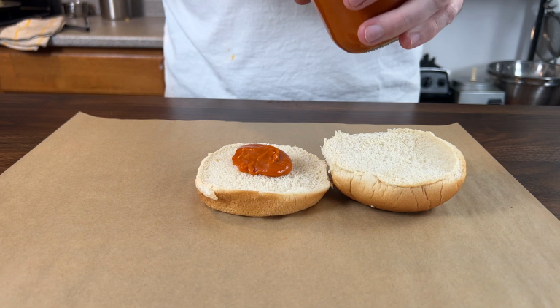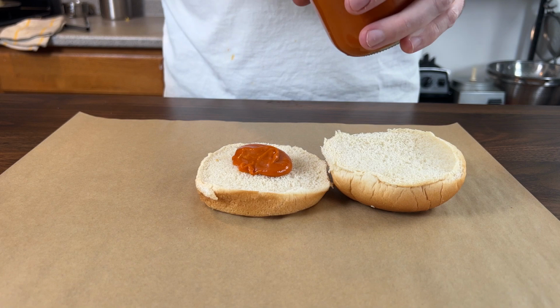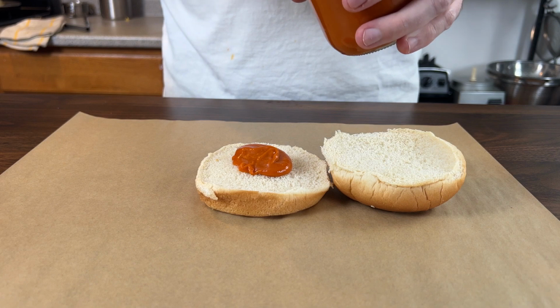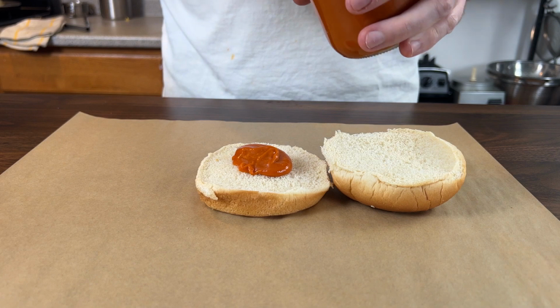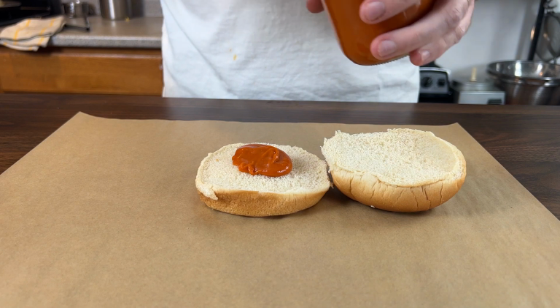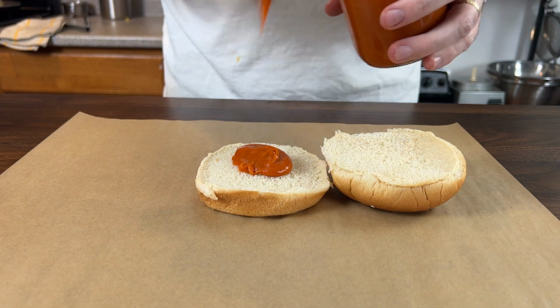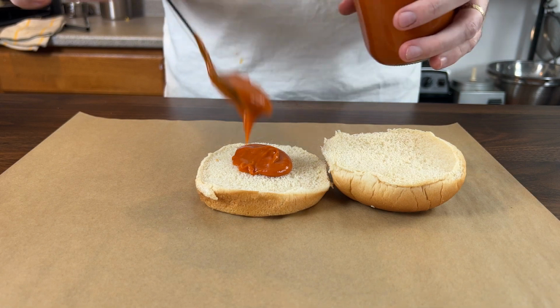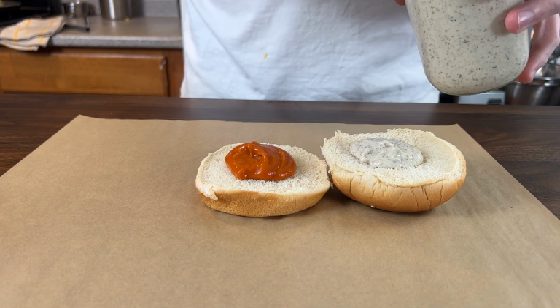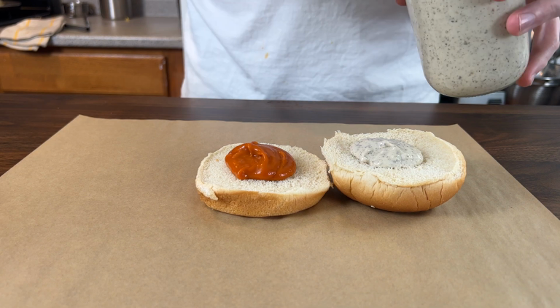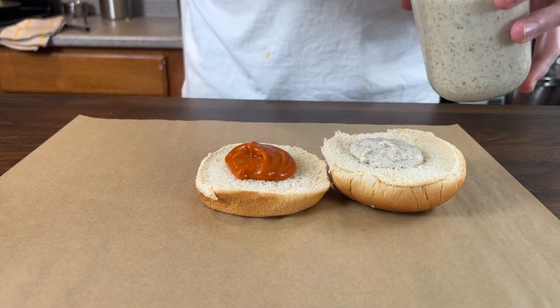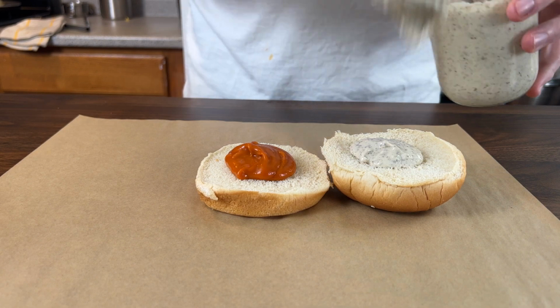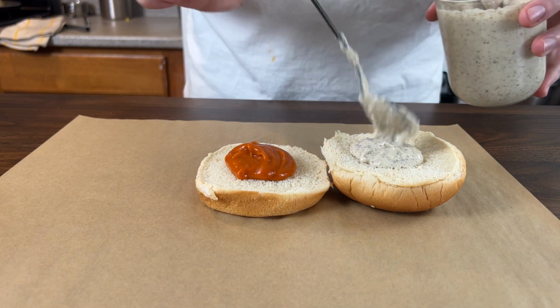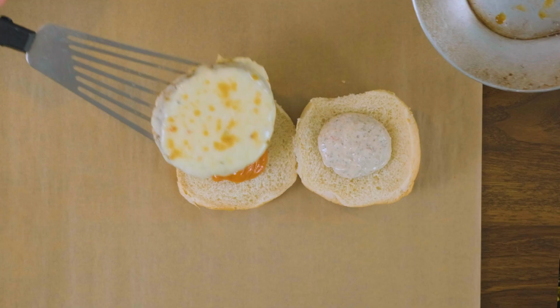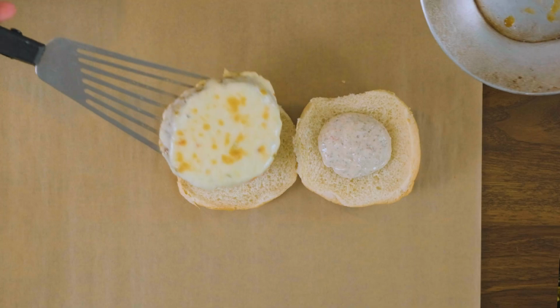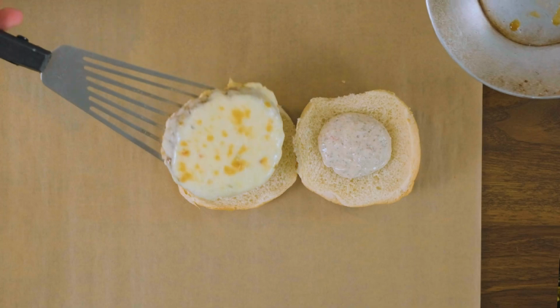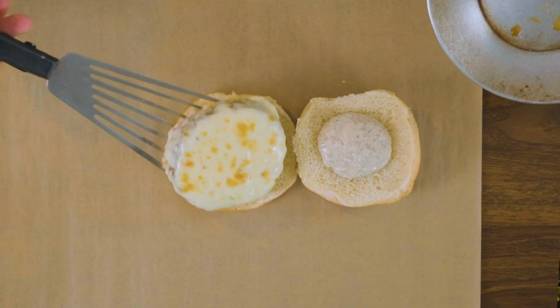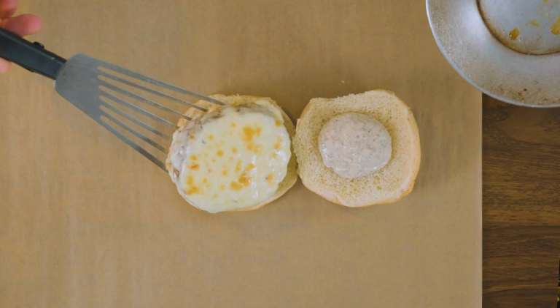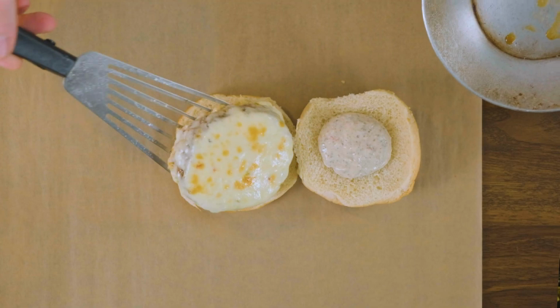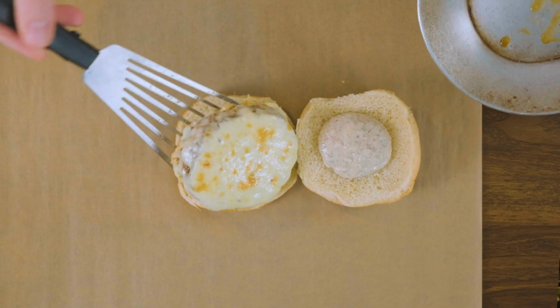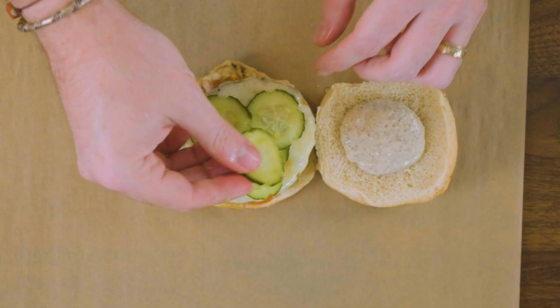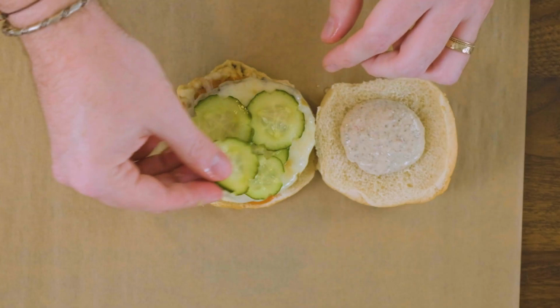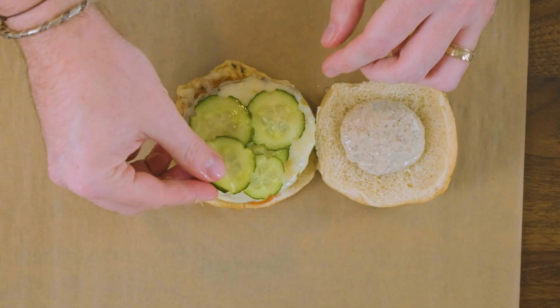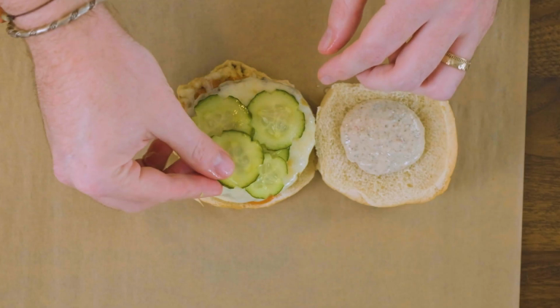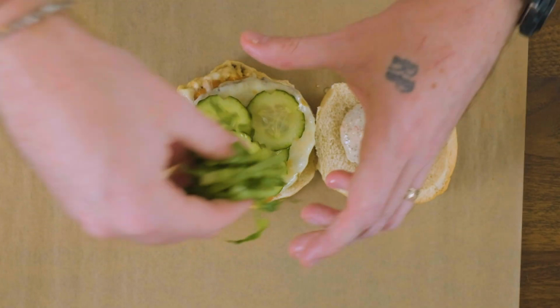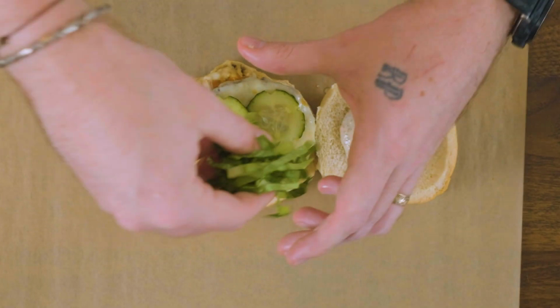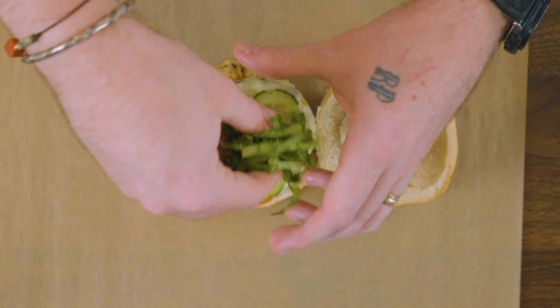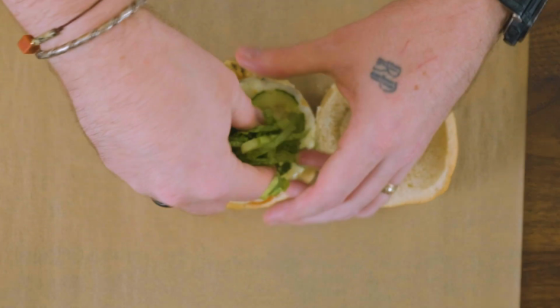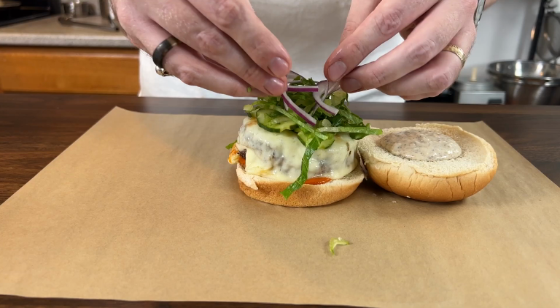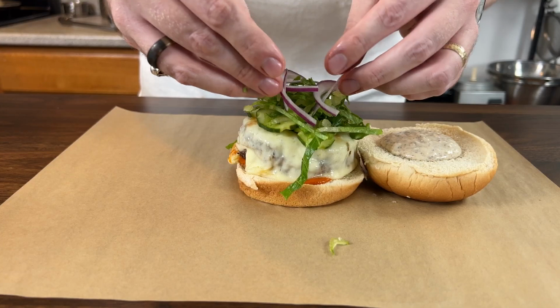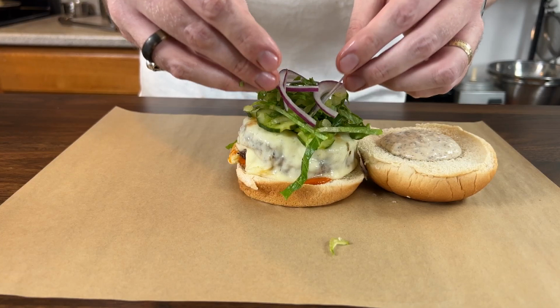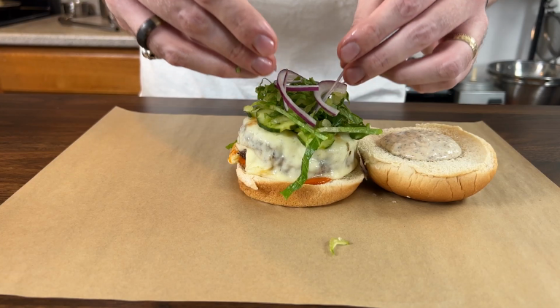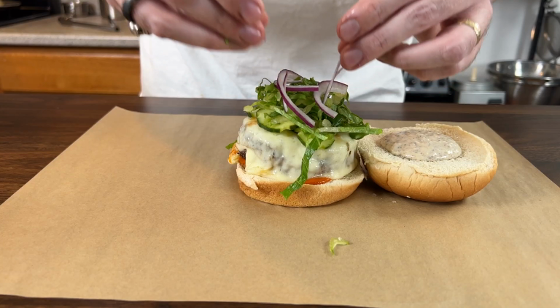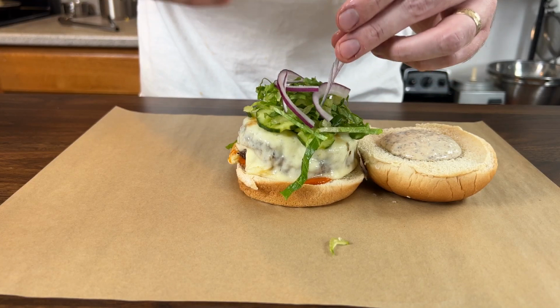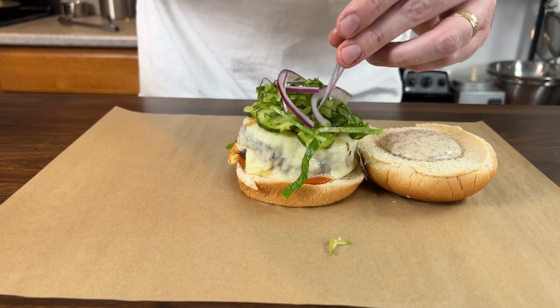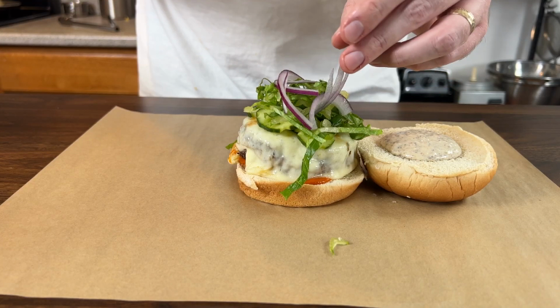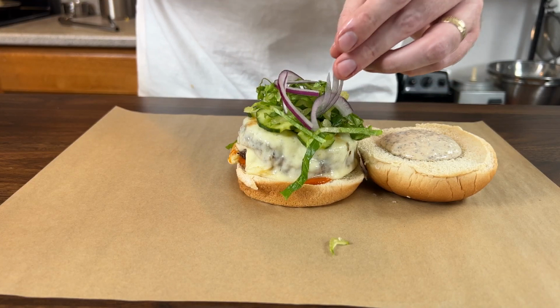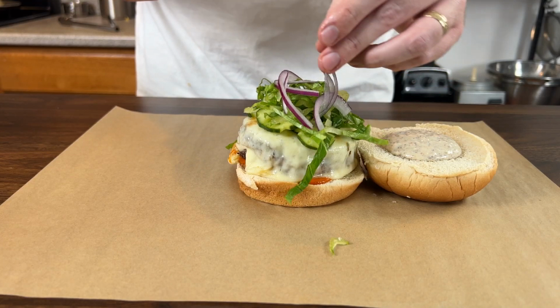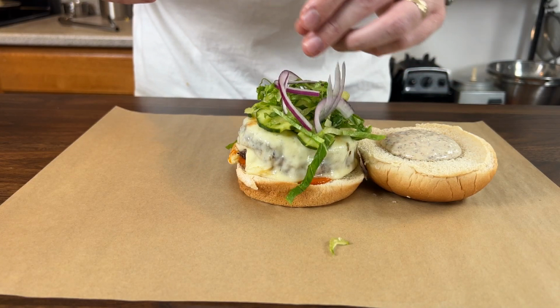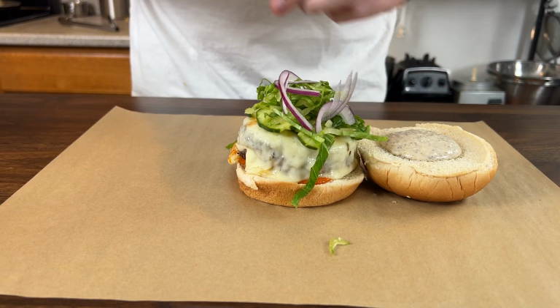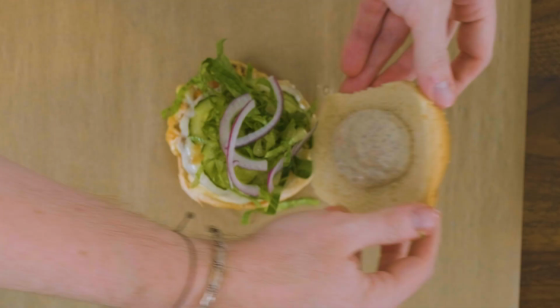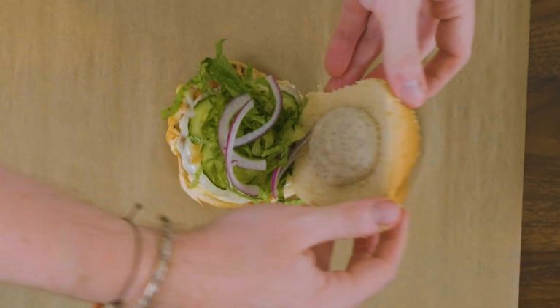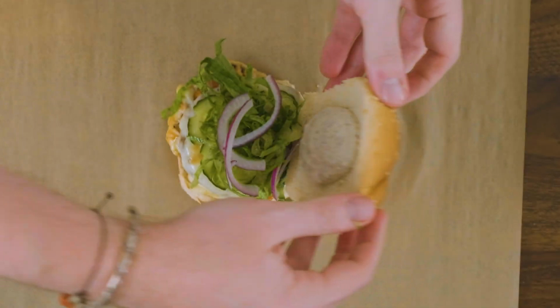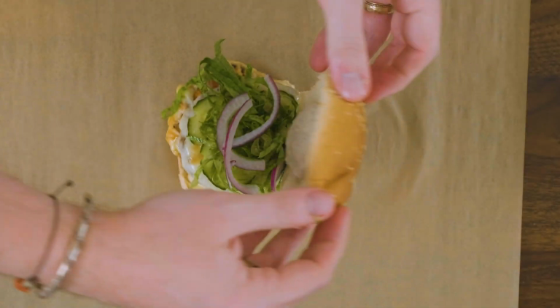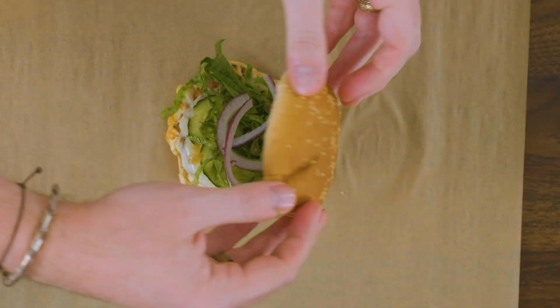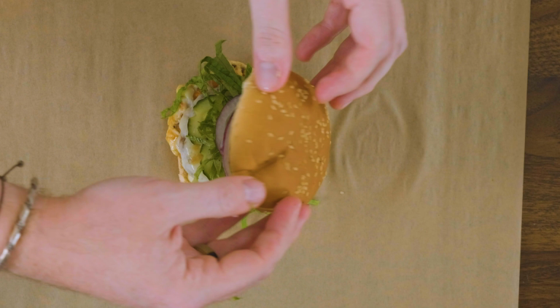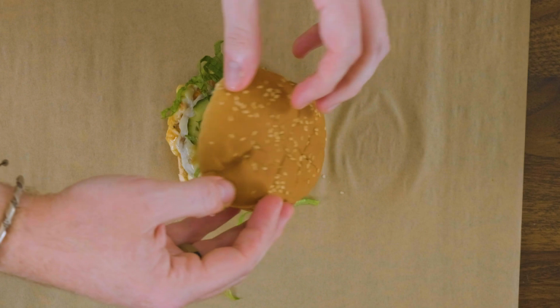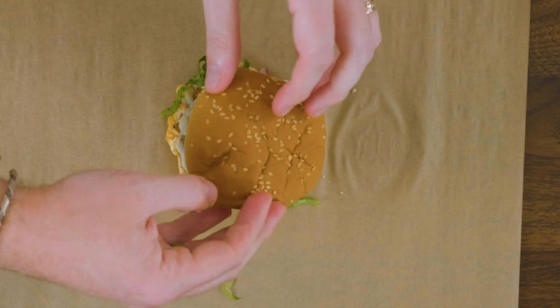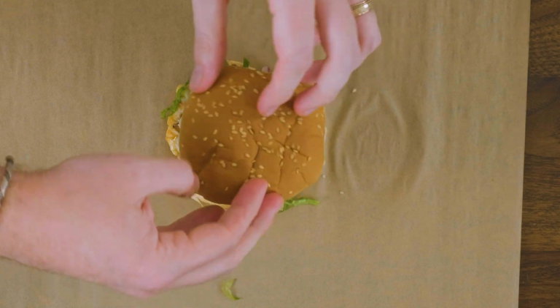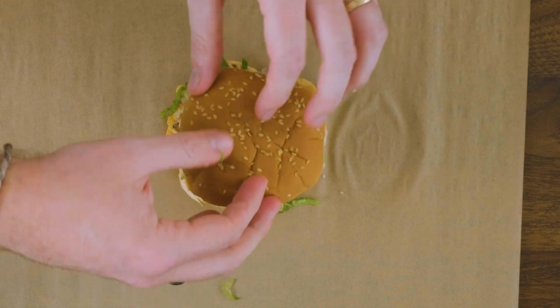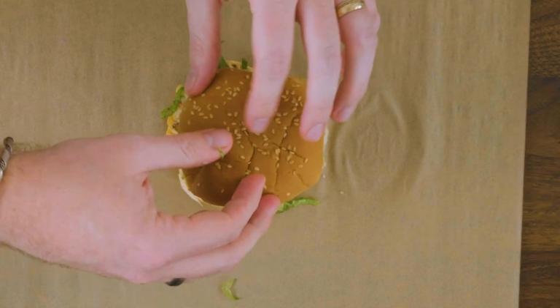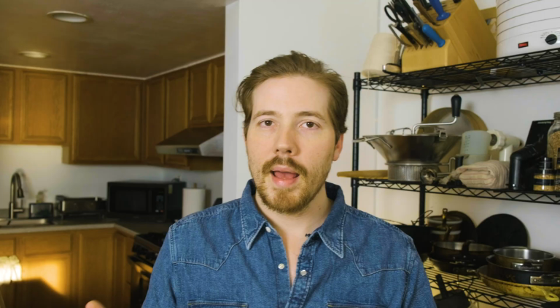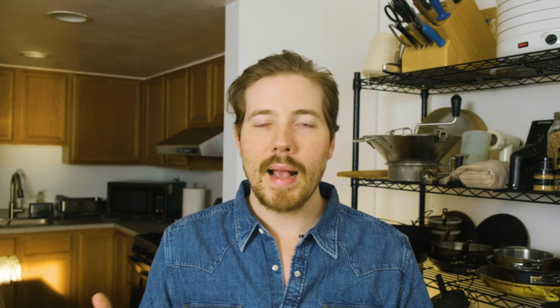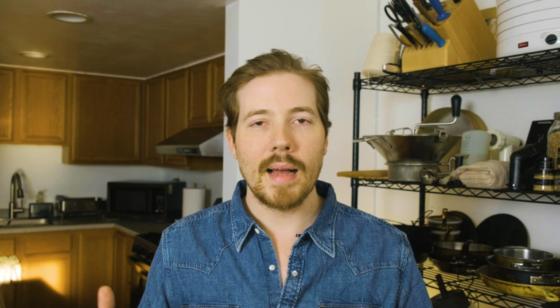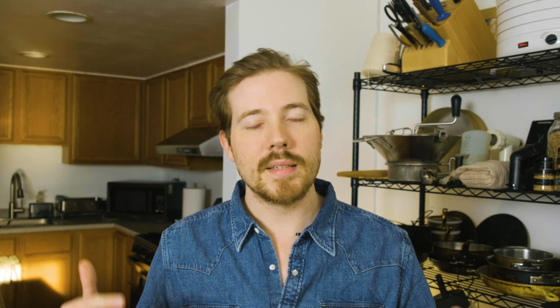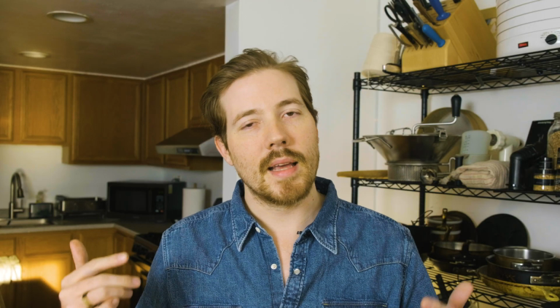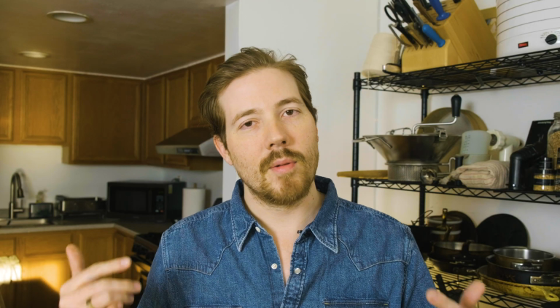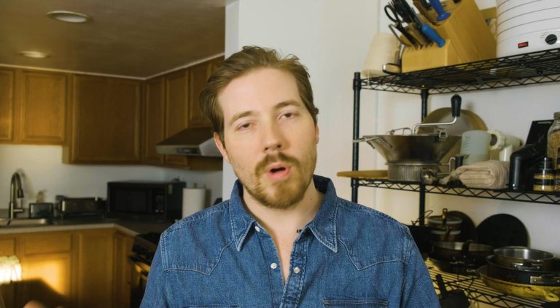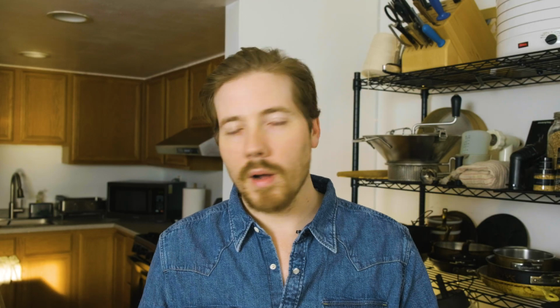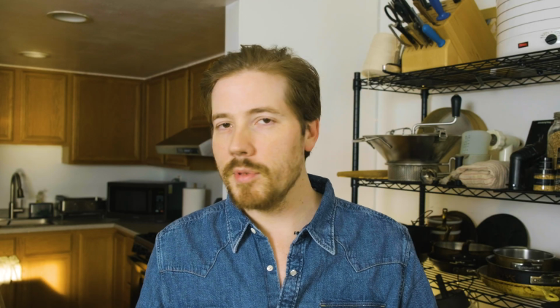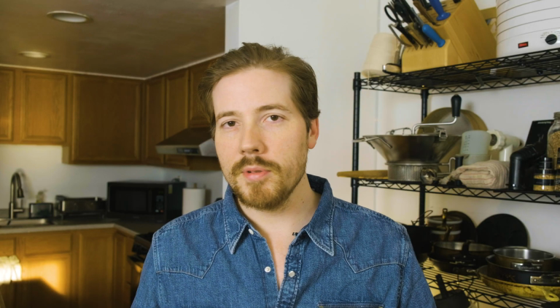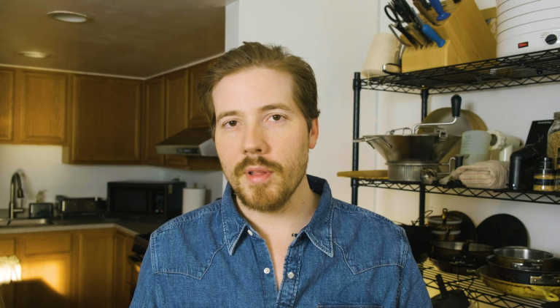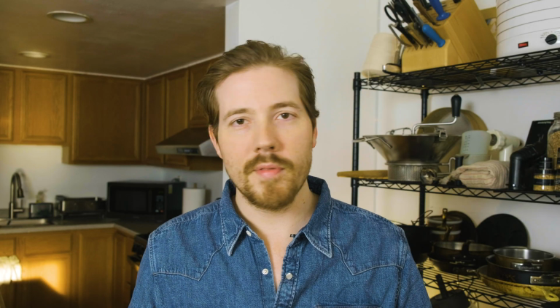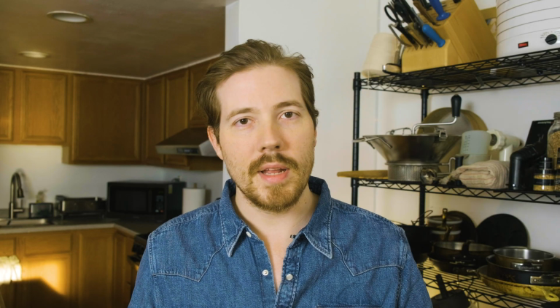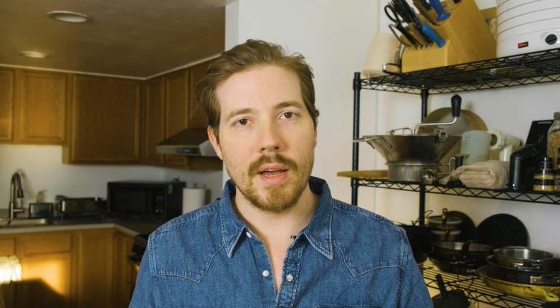So I set out to make the greatest burger I've ever cooked, and while I was building it out, I learned so much more than I thought I would. Hey guys, and welcome to another video.